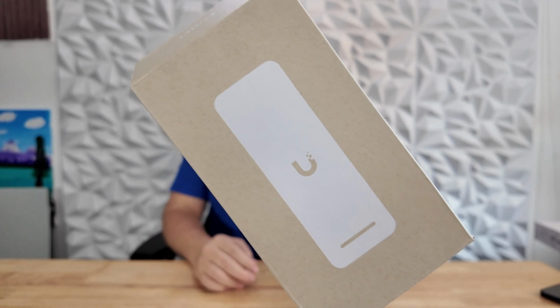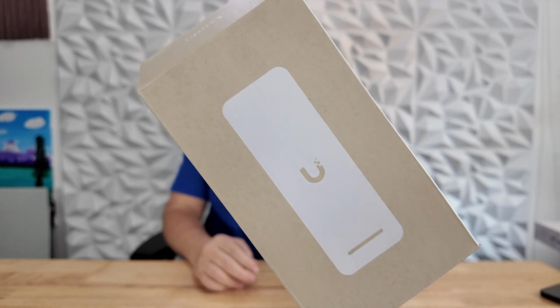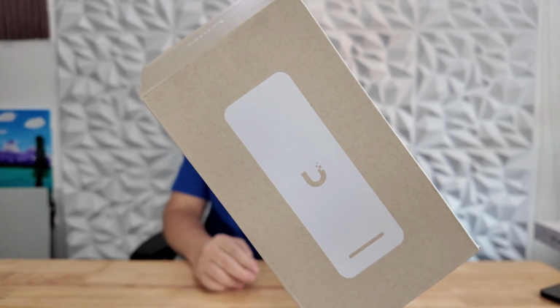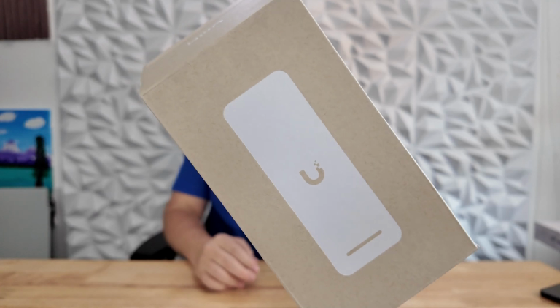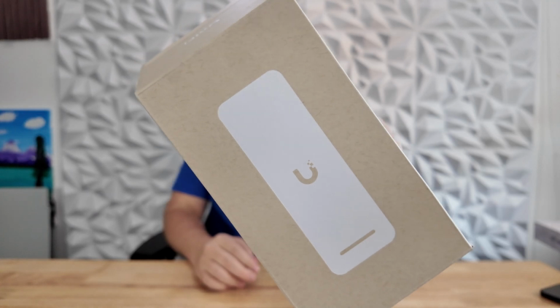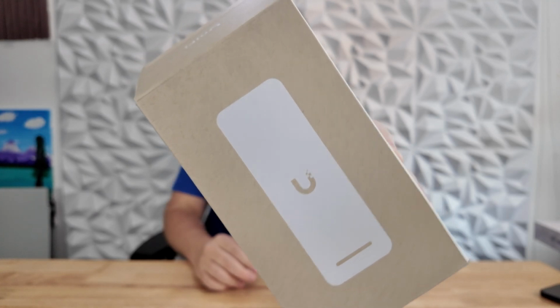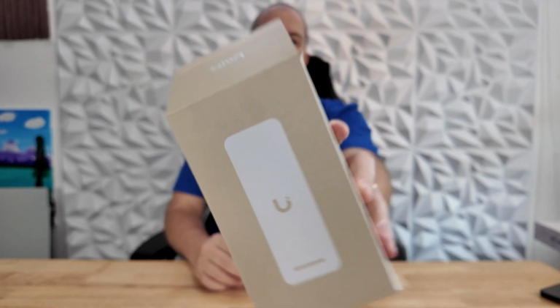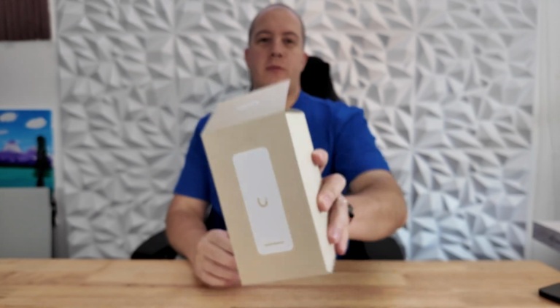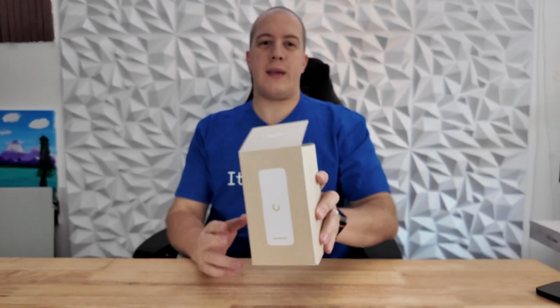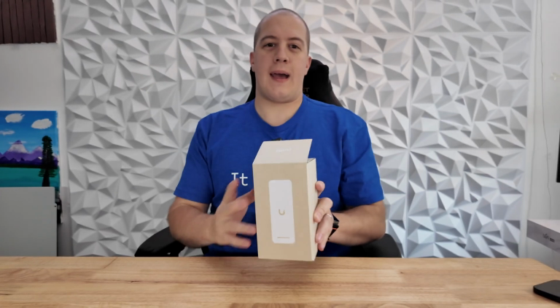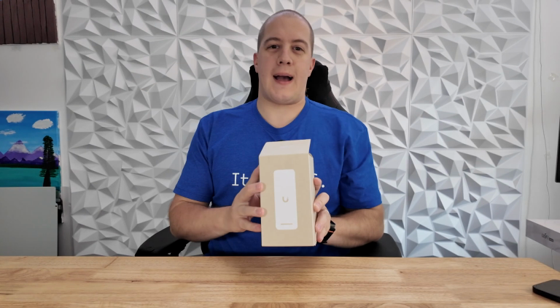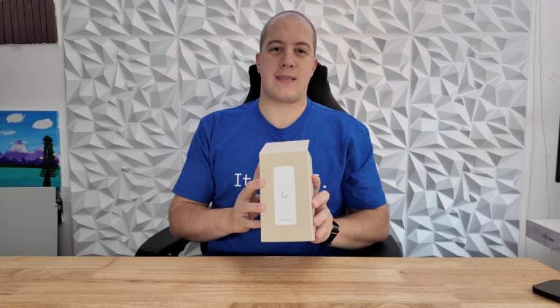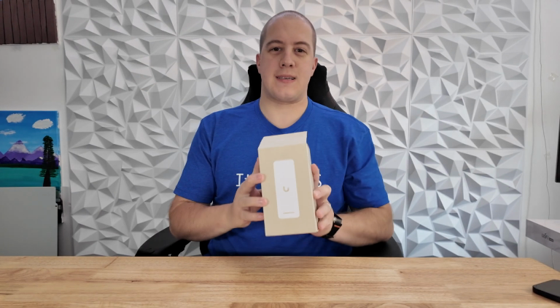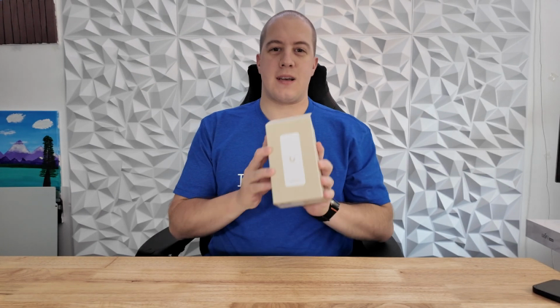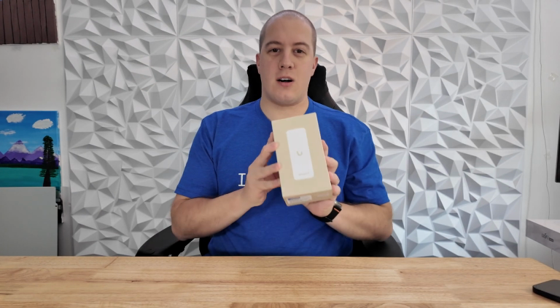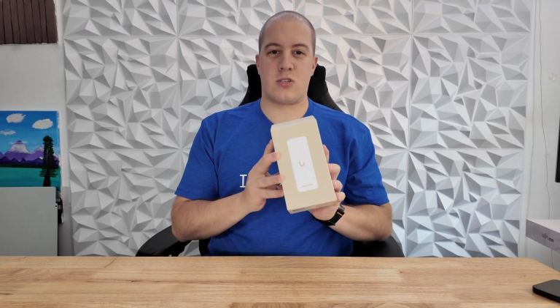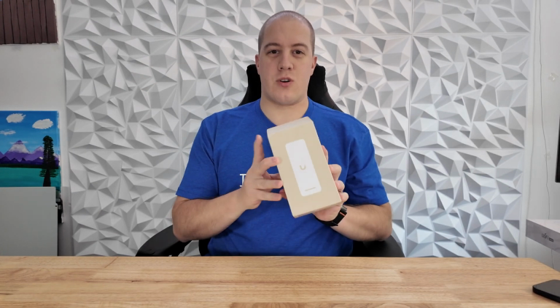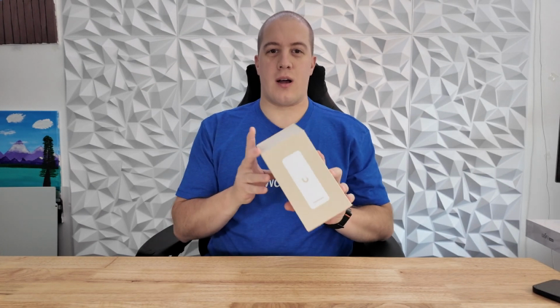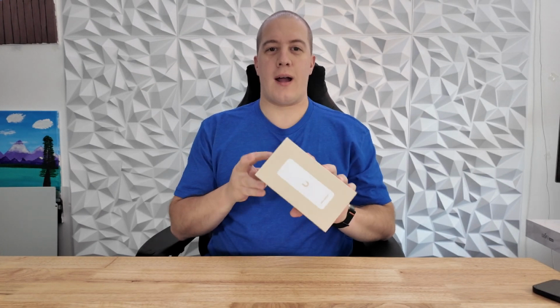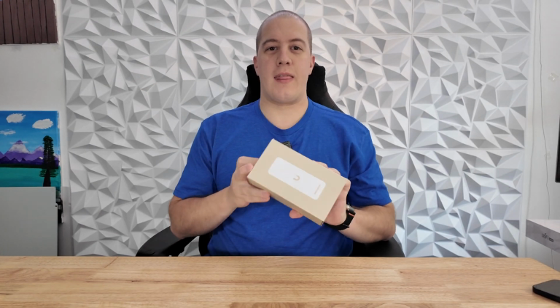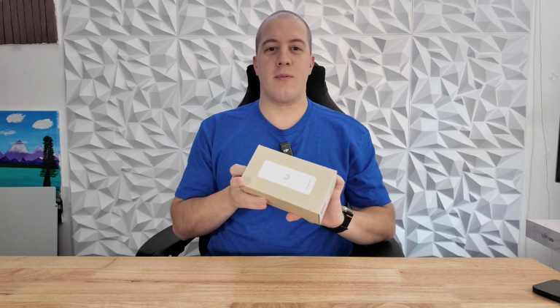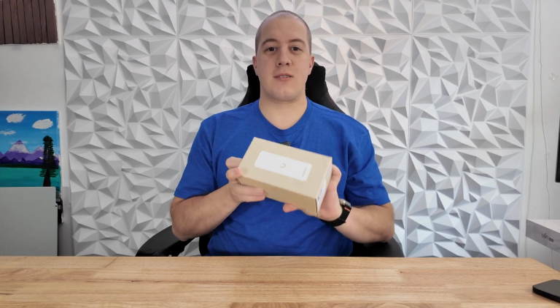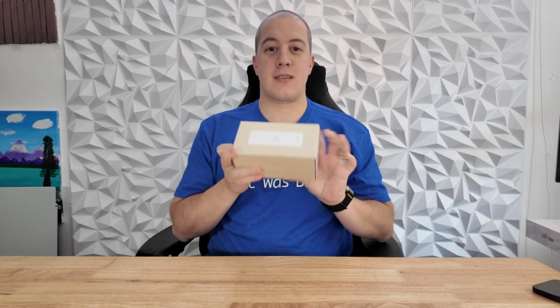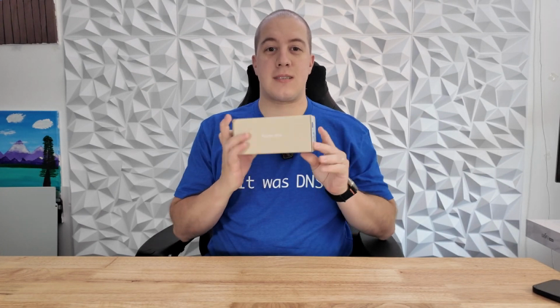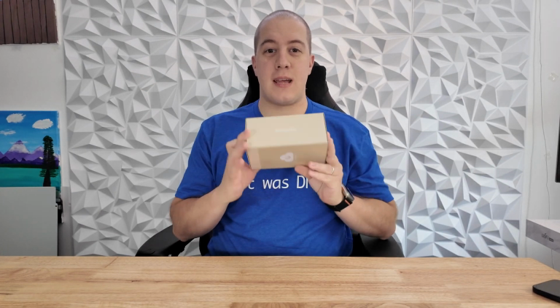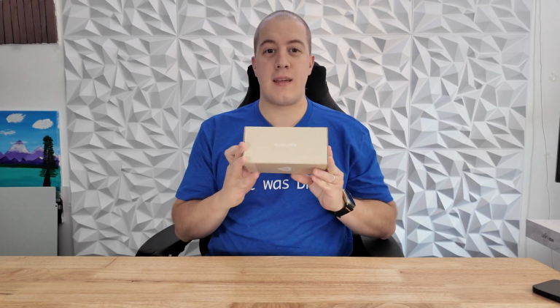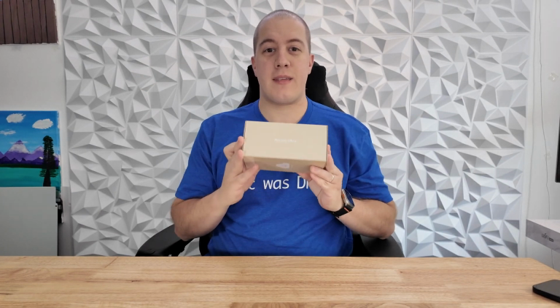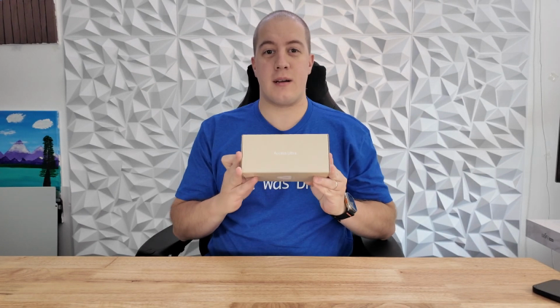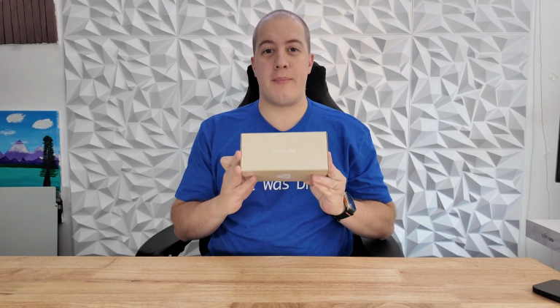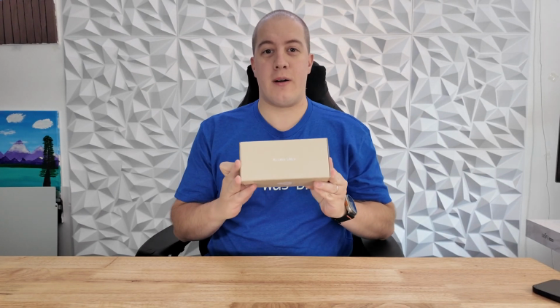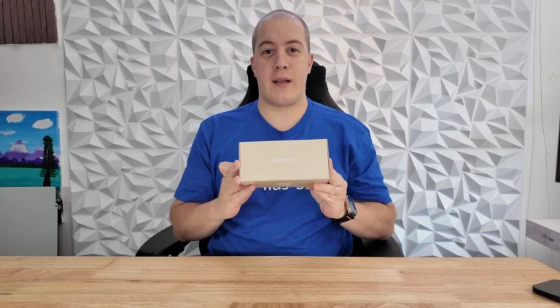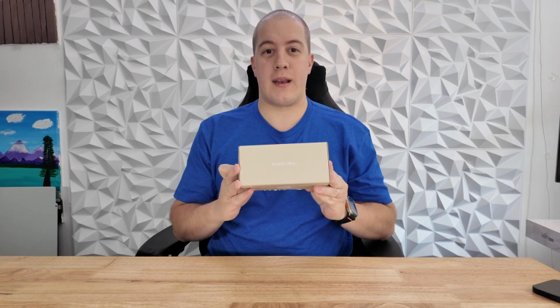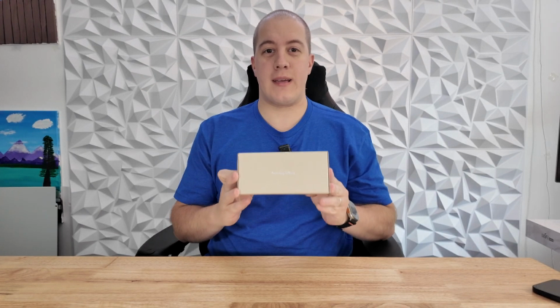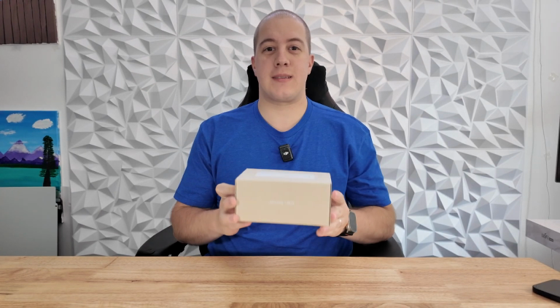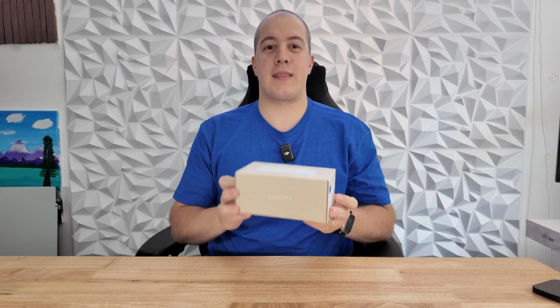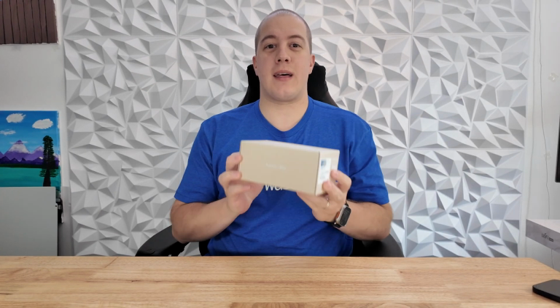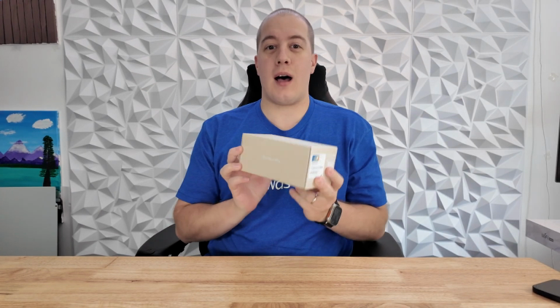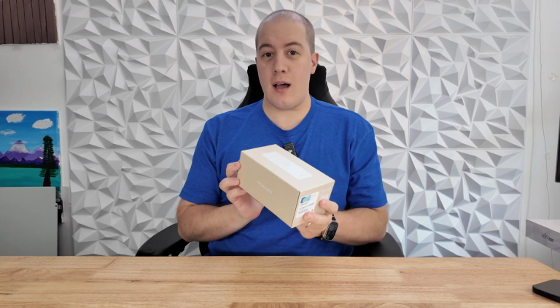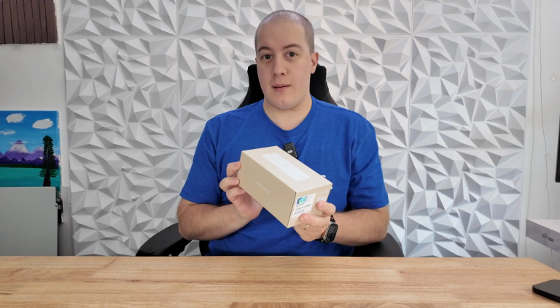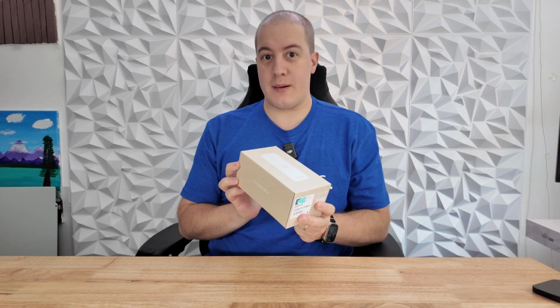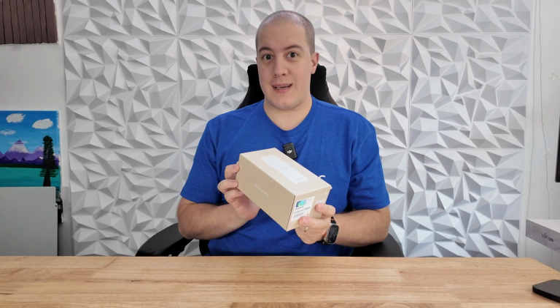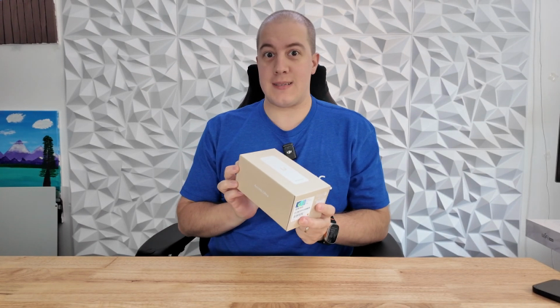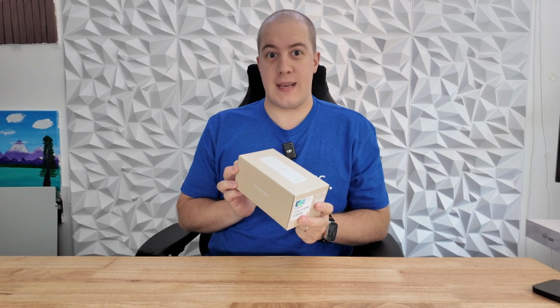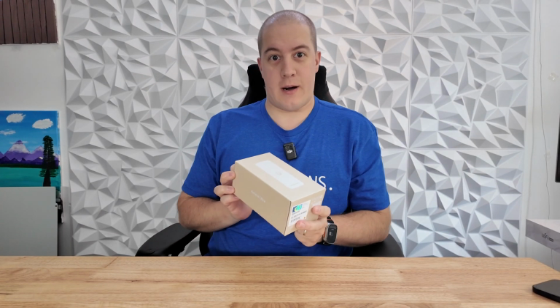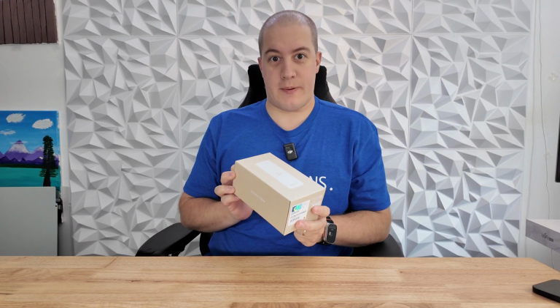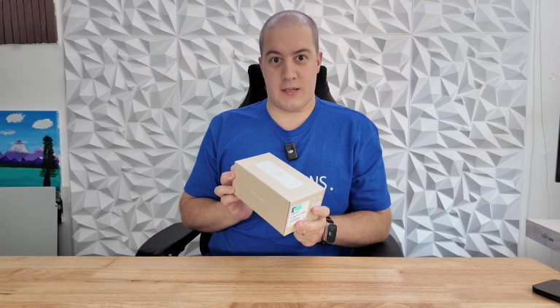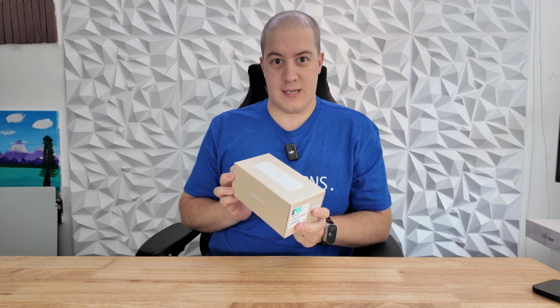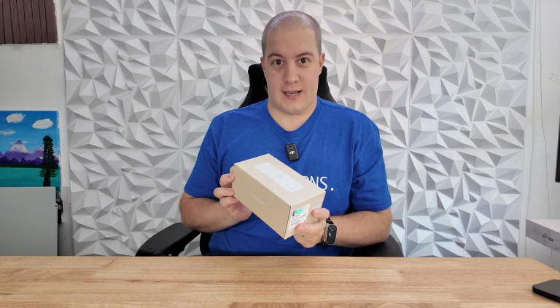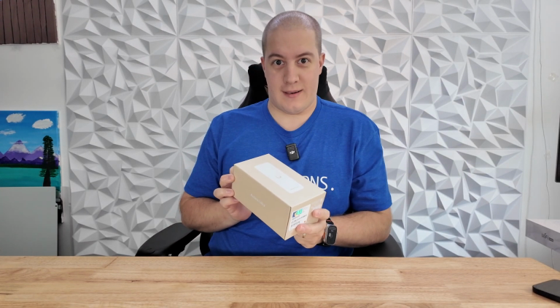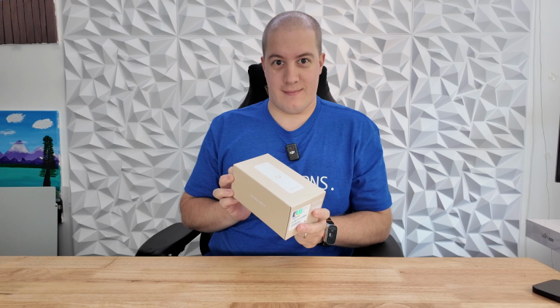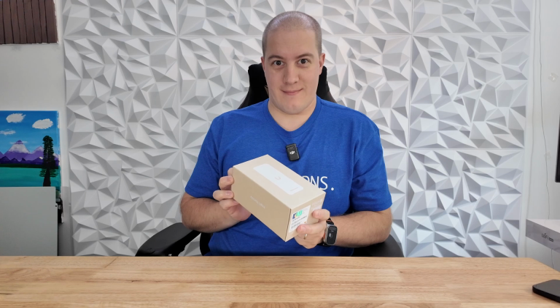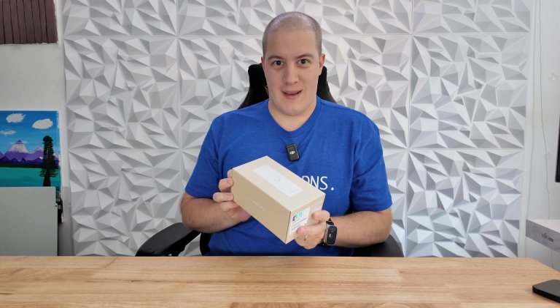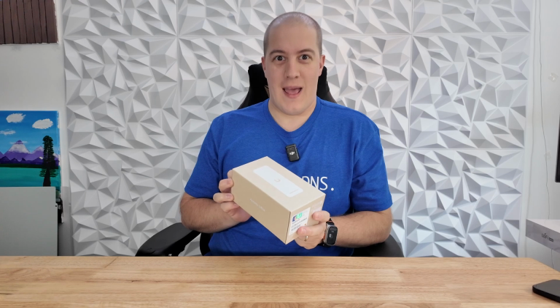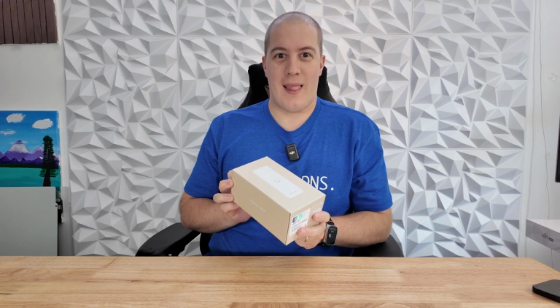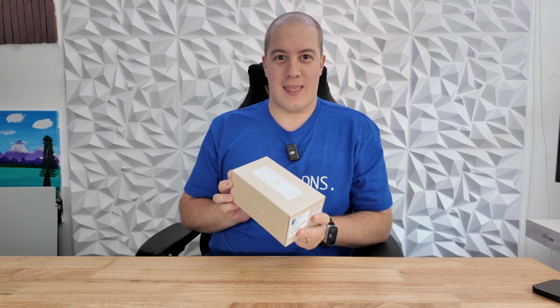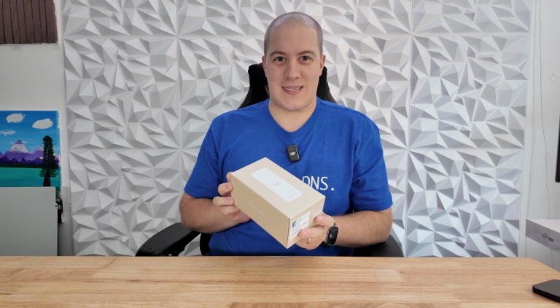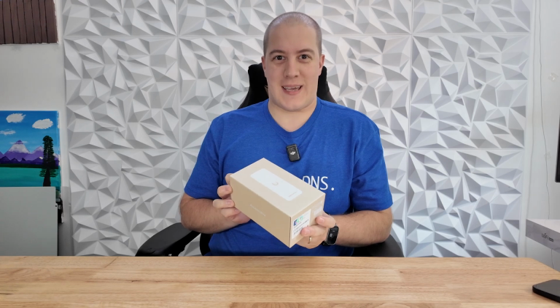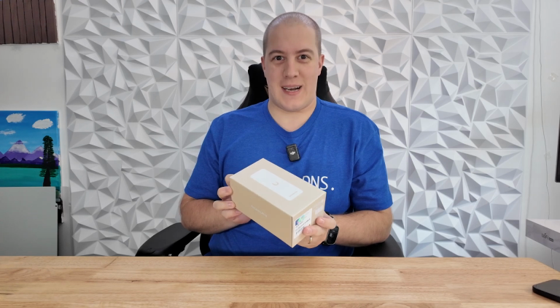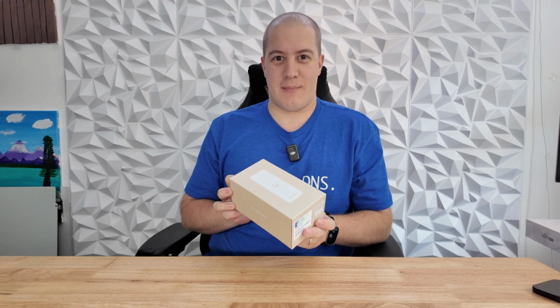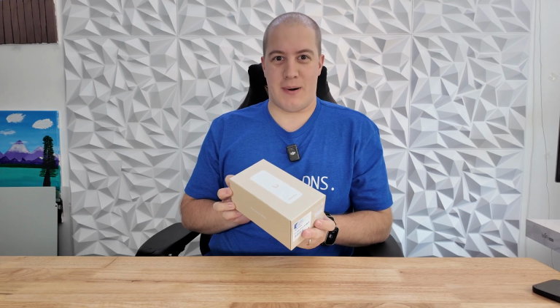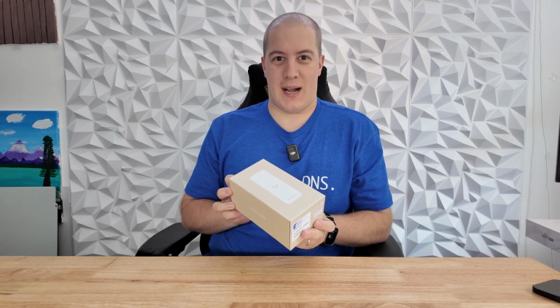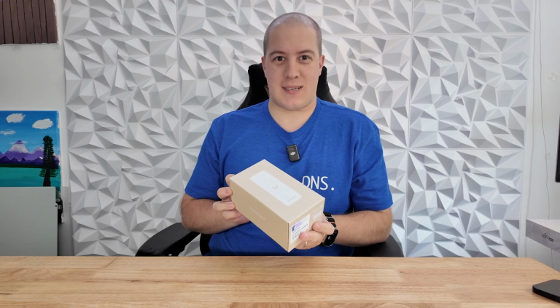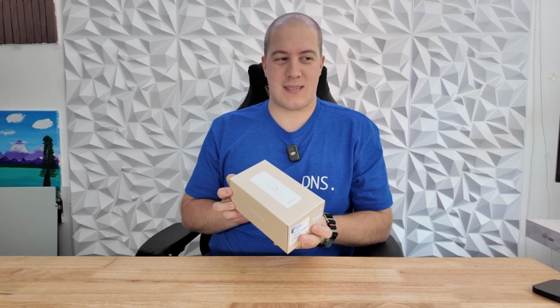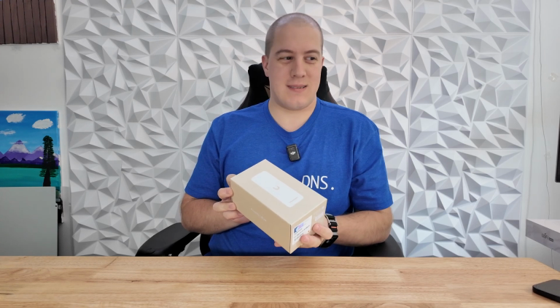This is the Ubiquiti Access Ultra and the most exciting thing about it is that the hub is now built in. Let's get it unboxed.